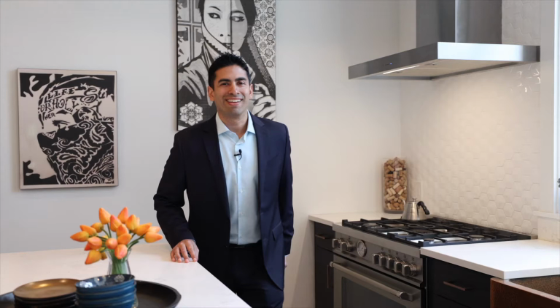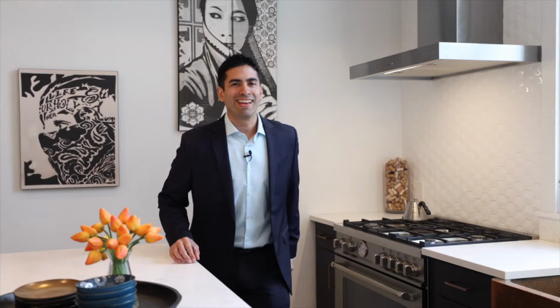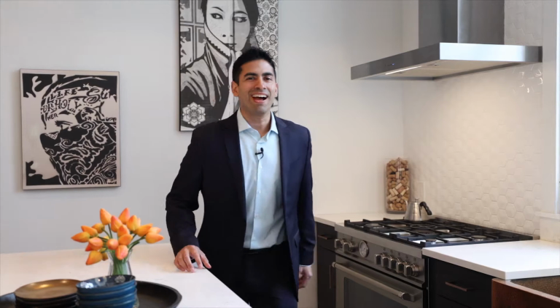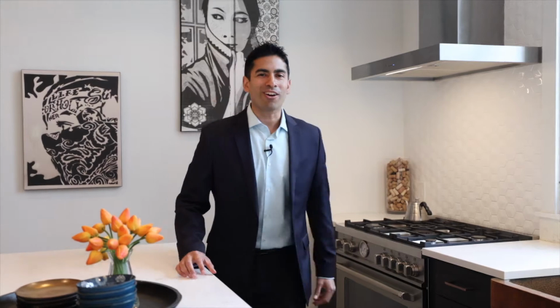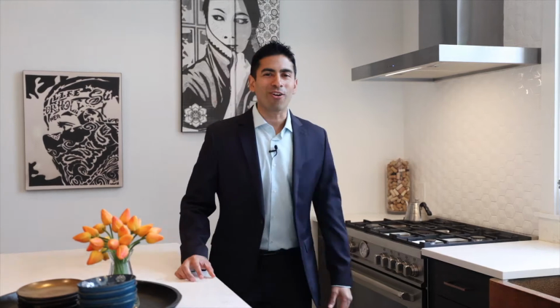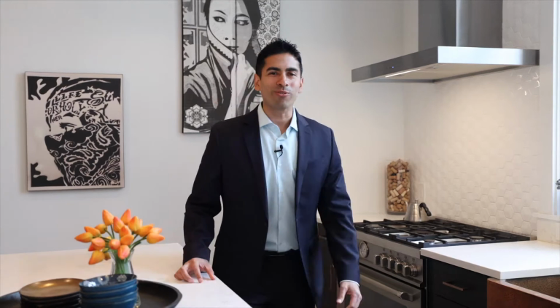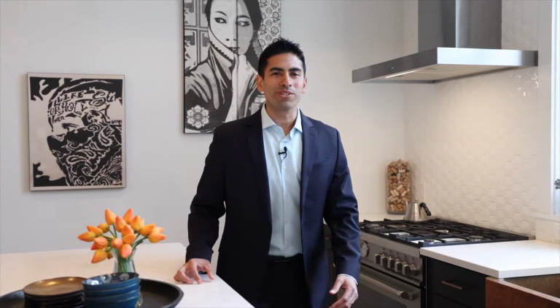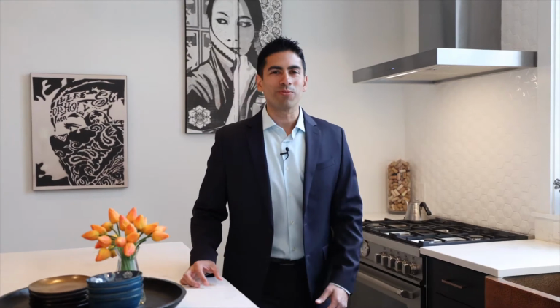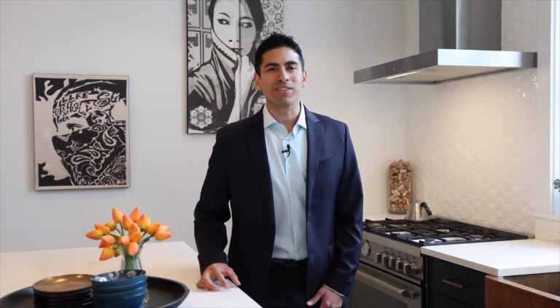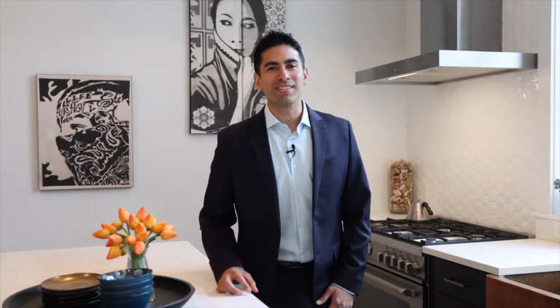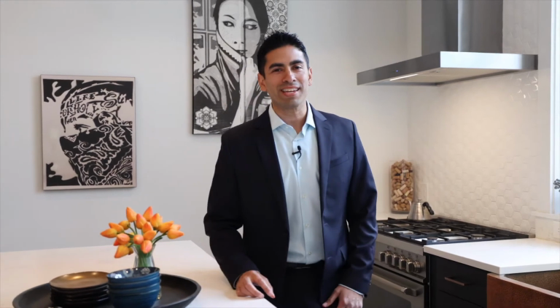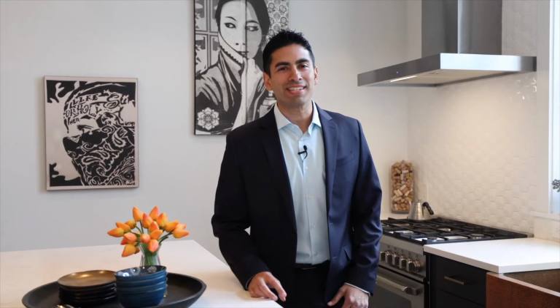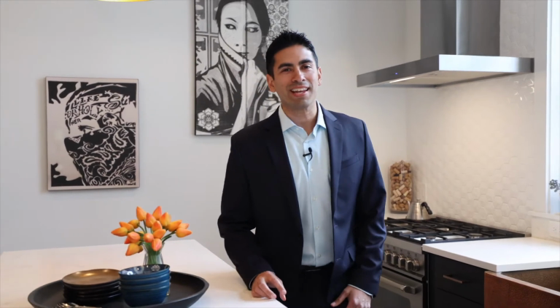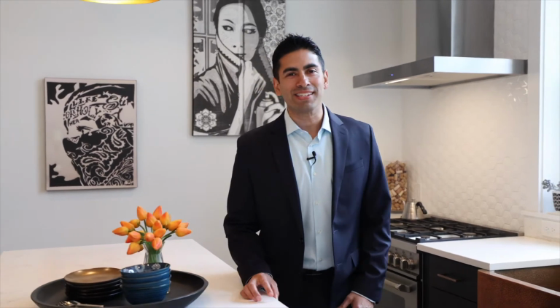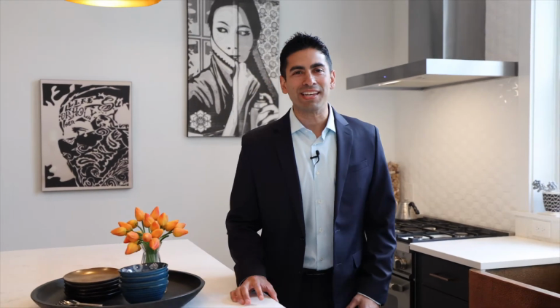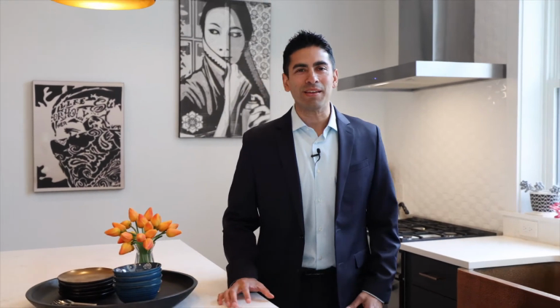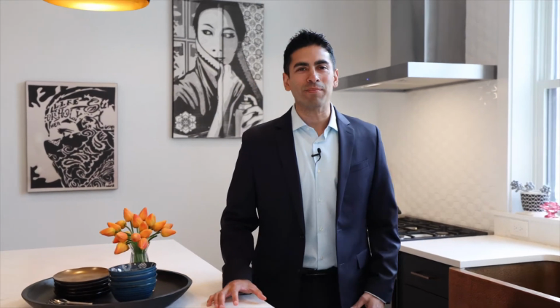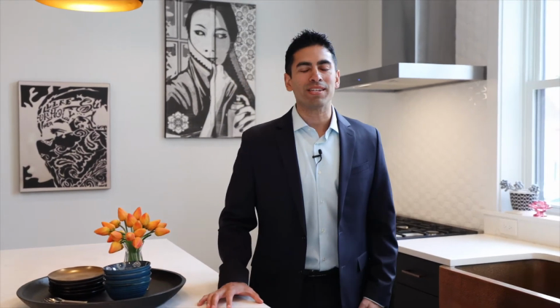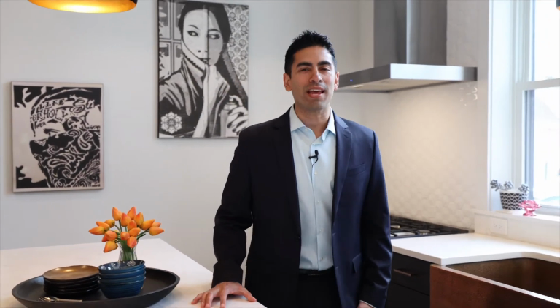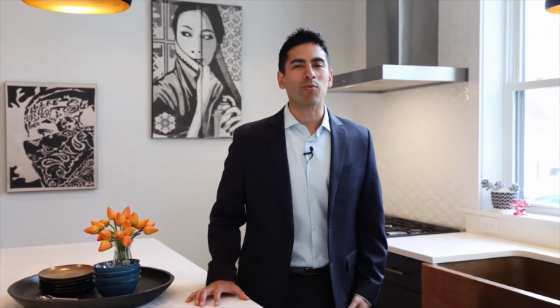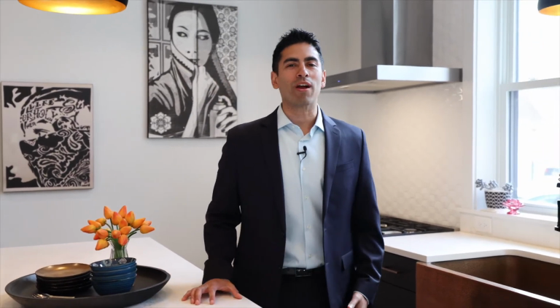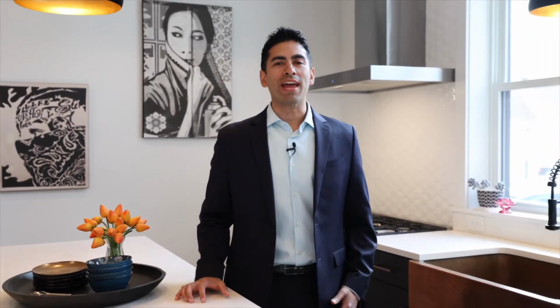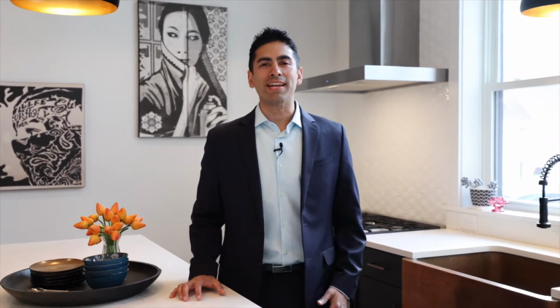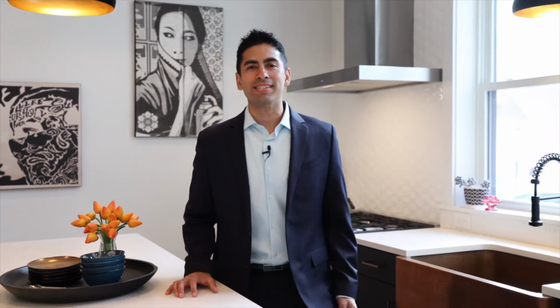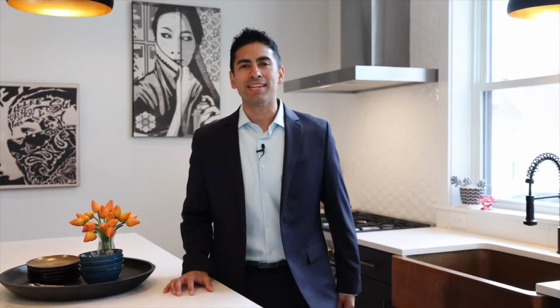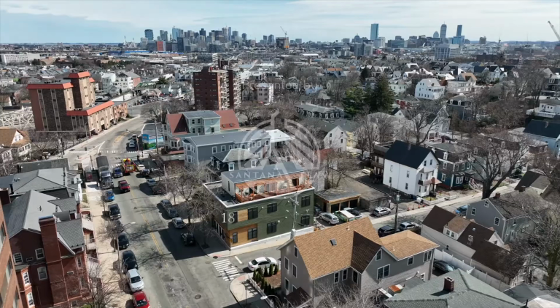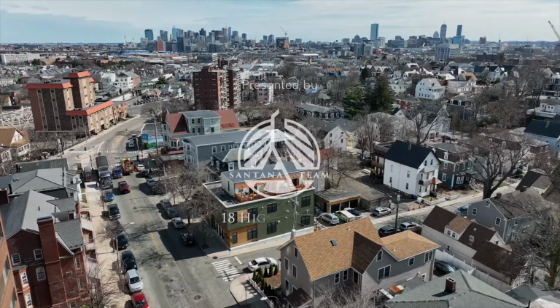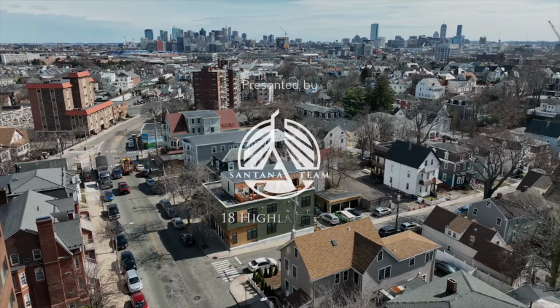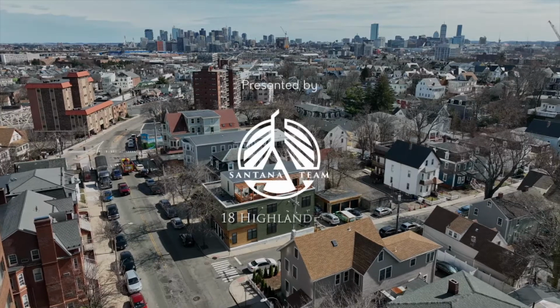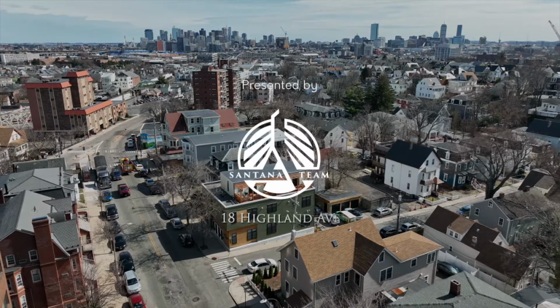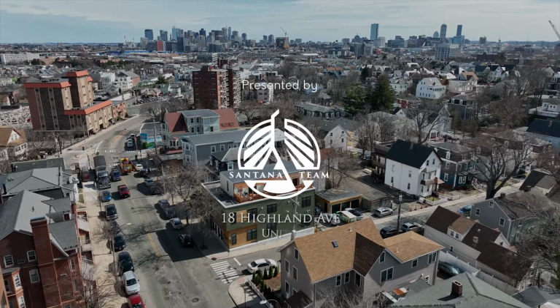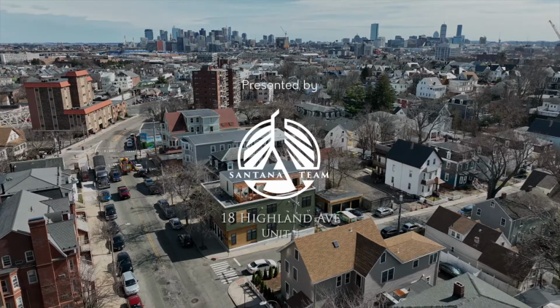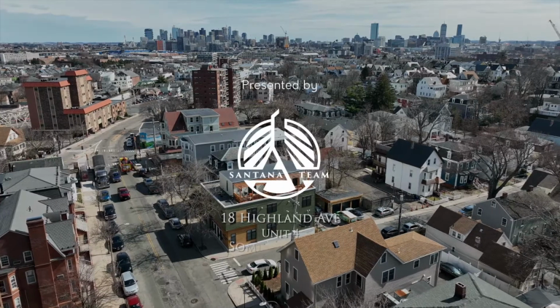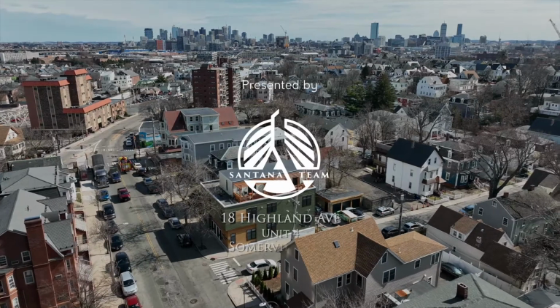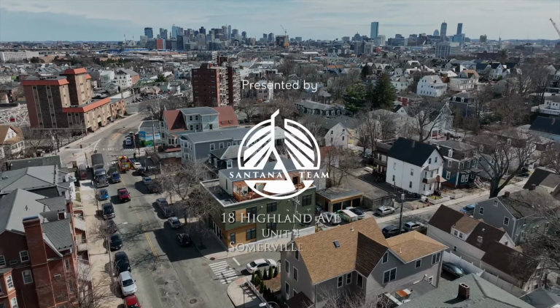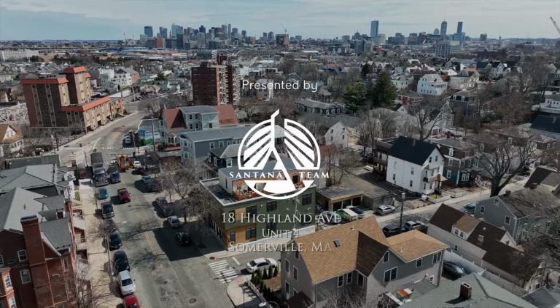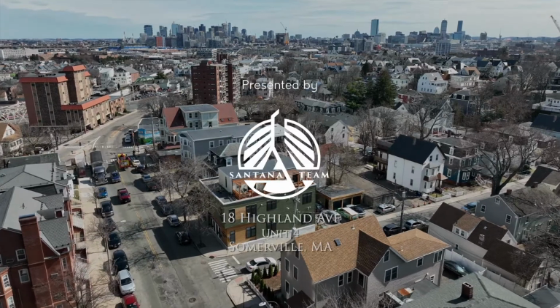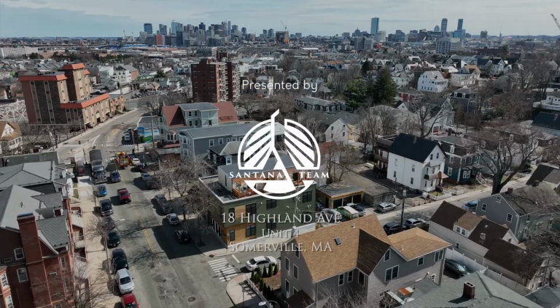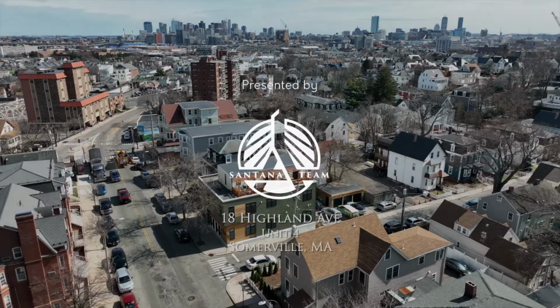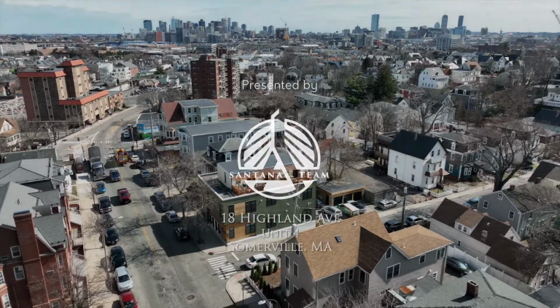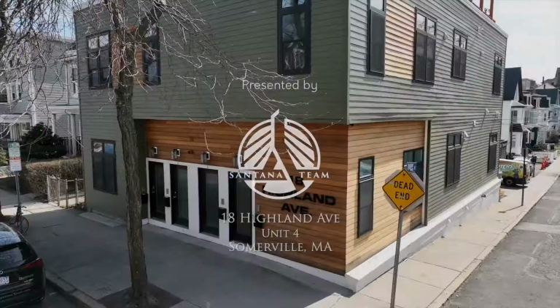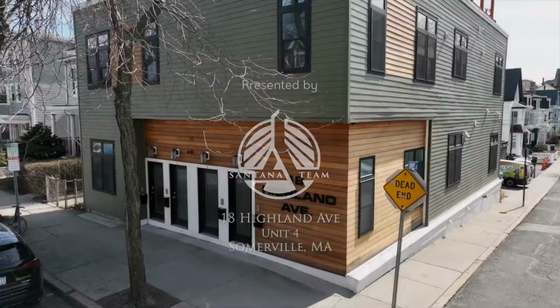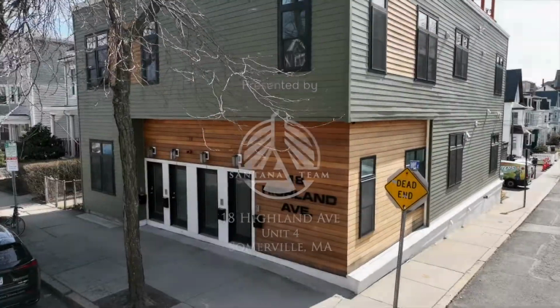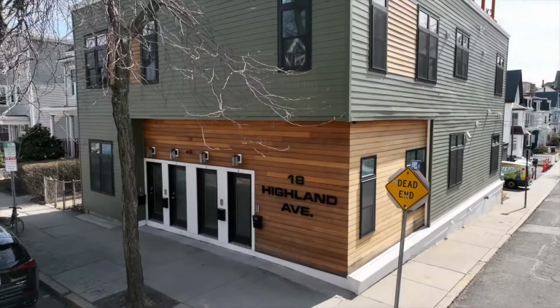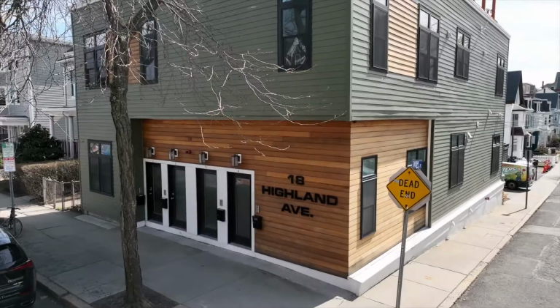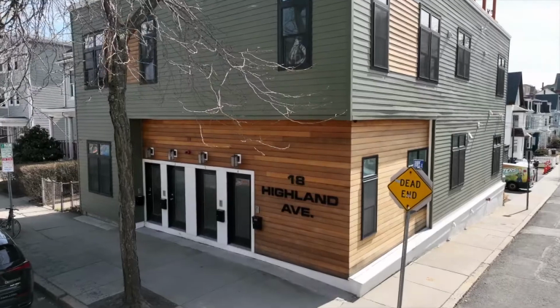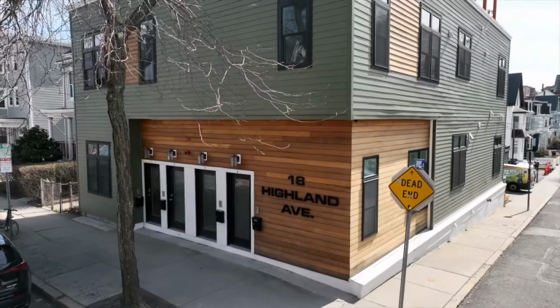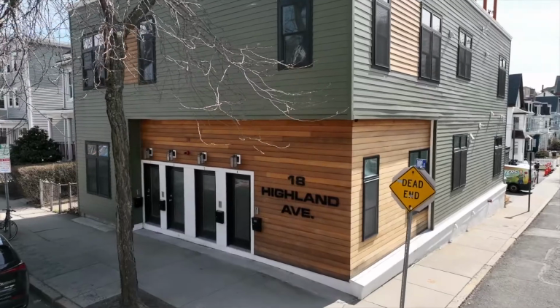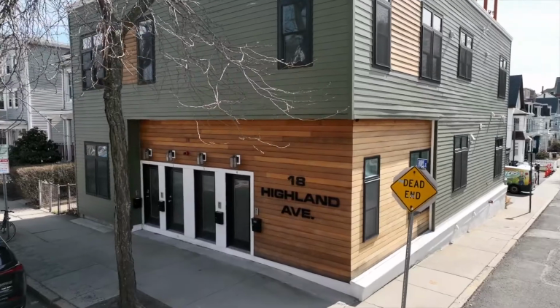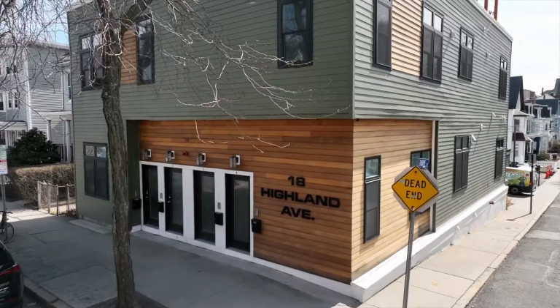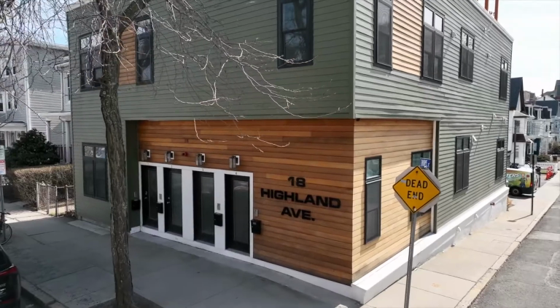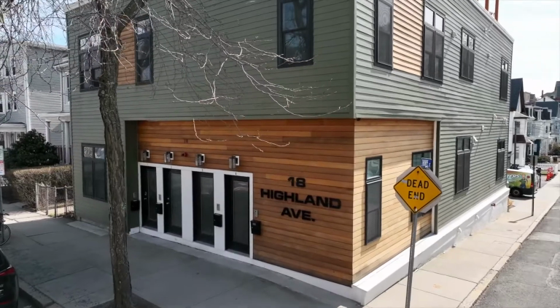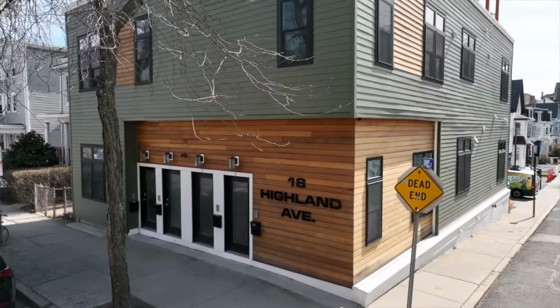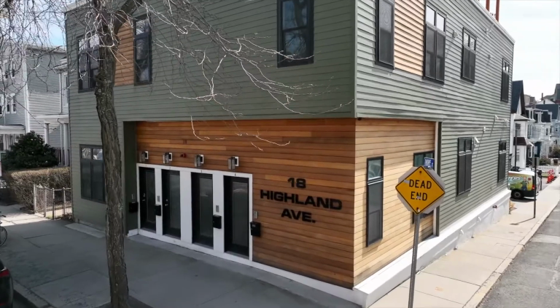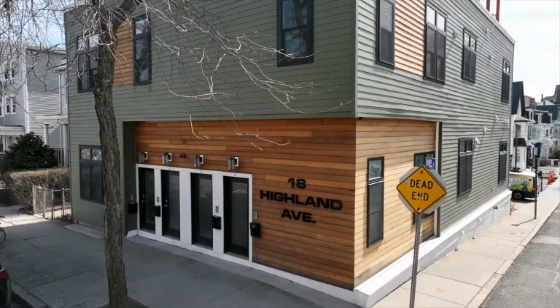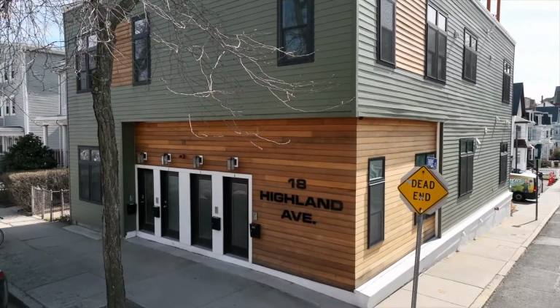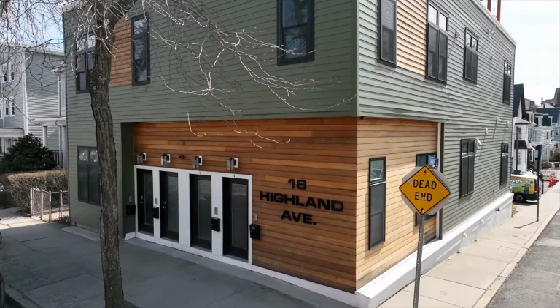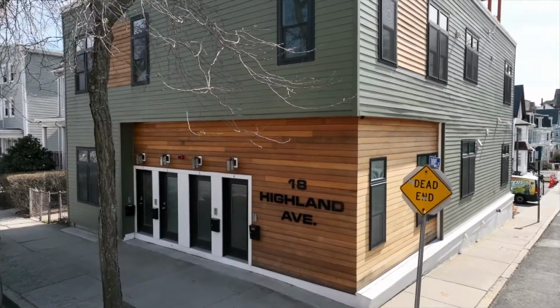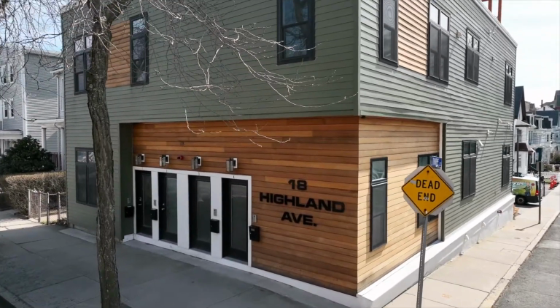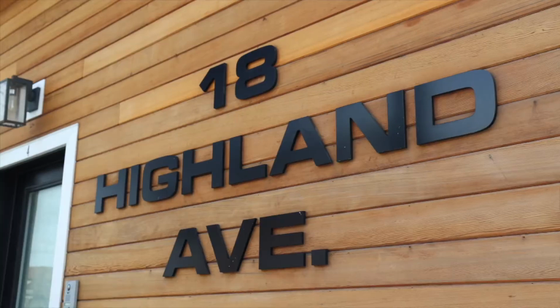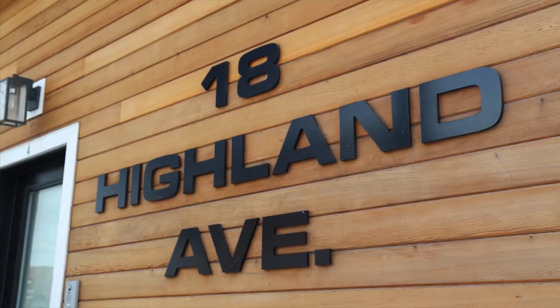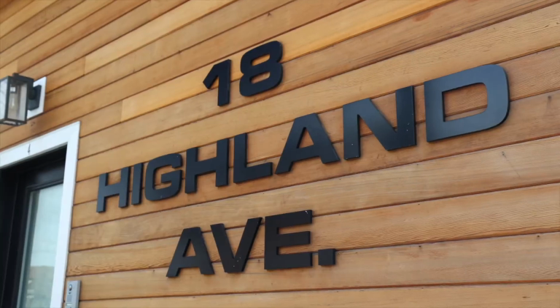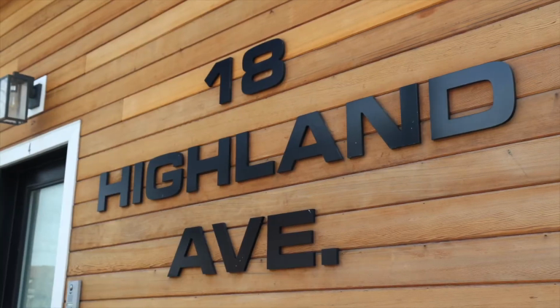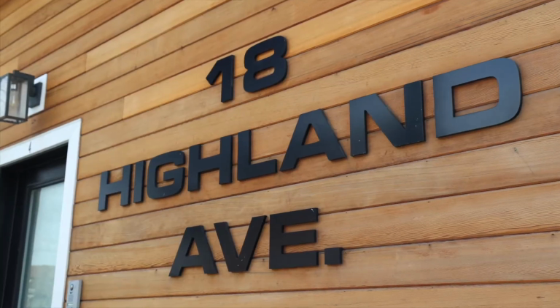Hi, Carlos here with the Santana Team. Today we're at 18 Highland Ave in Somerville. If you're looking for a unique property, you definitely want to check this out.